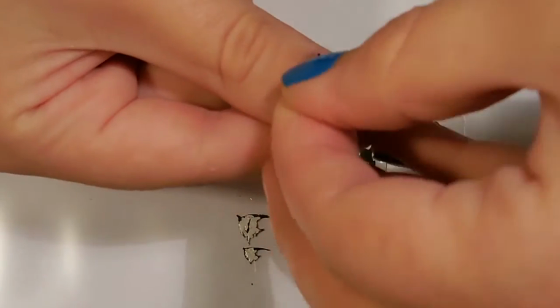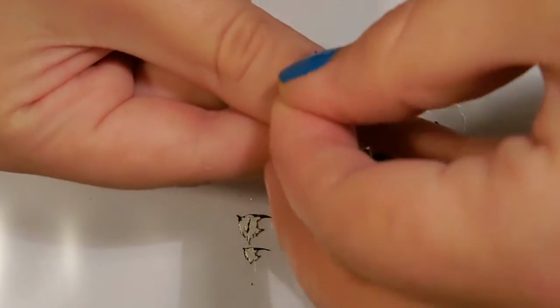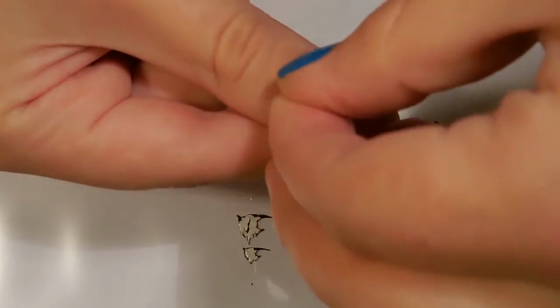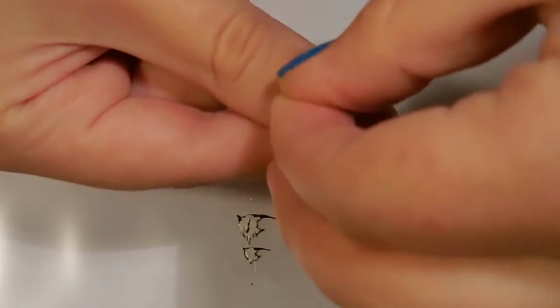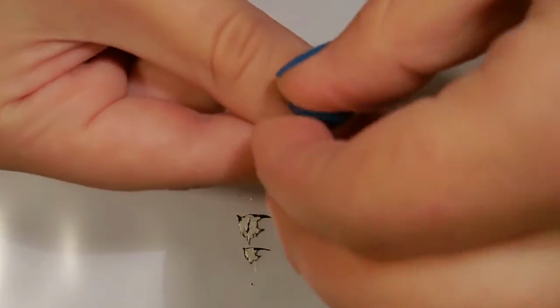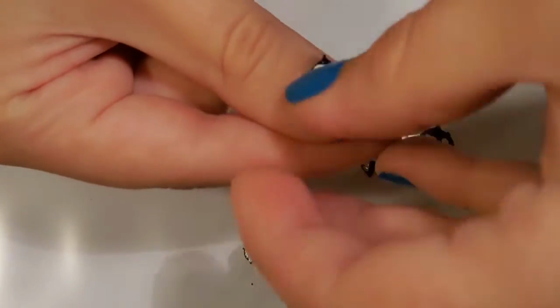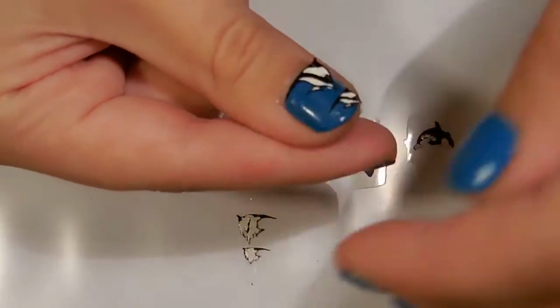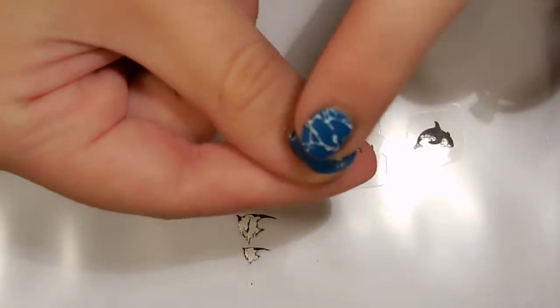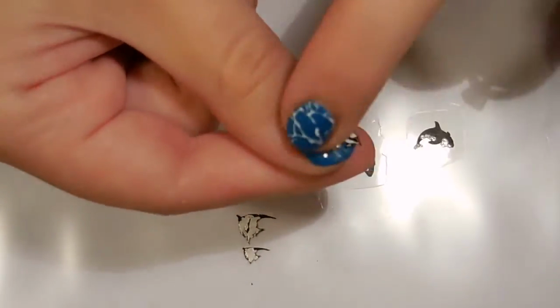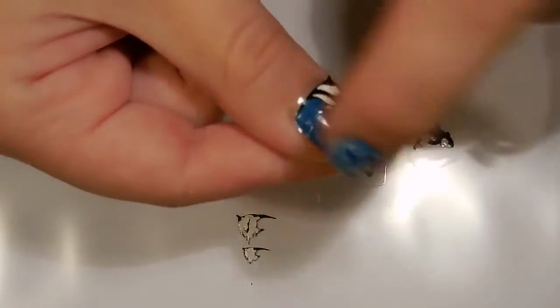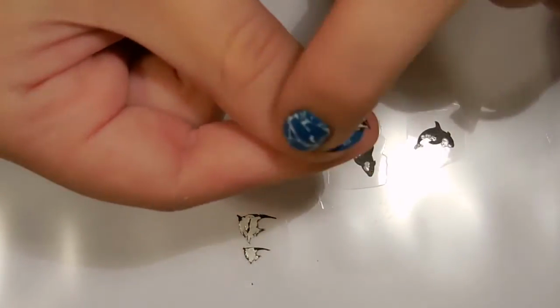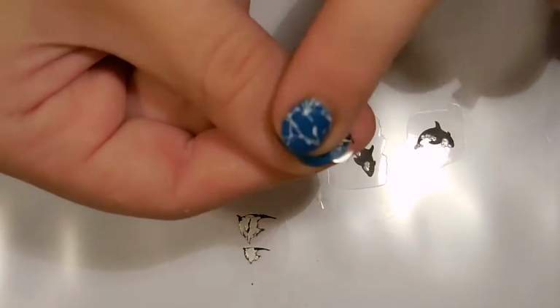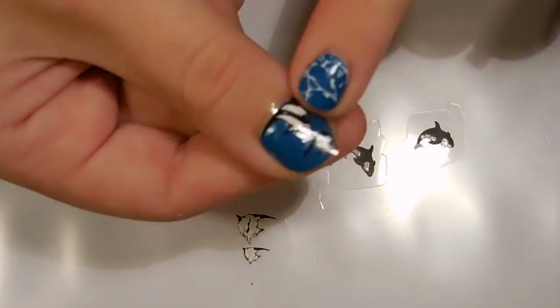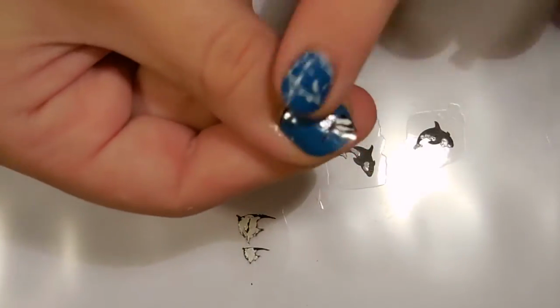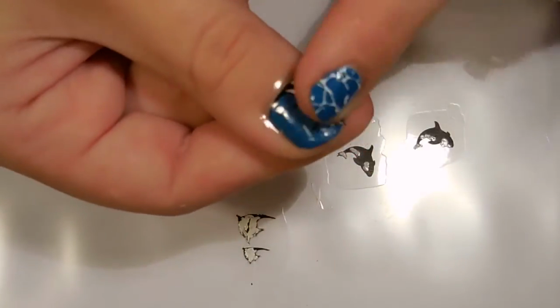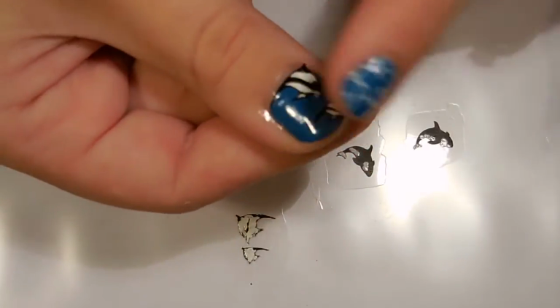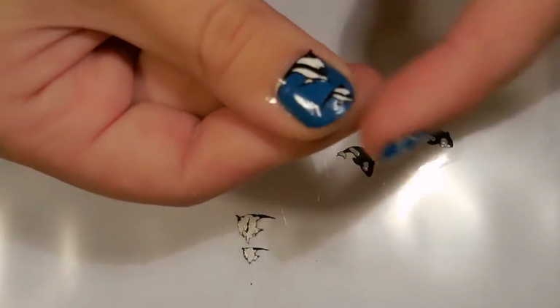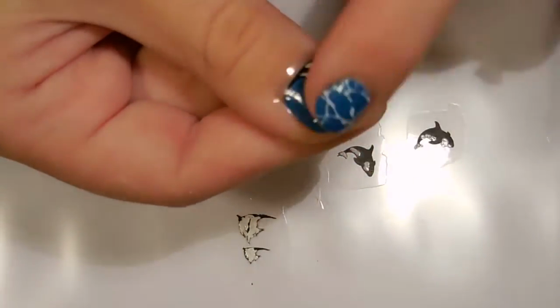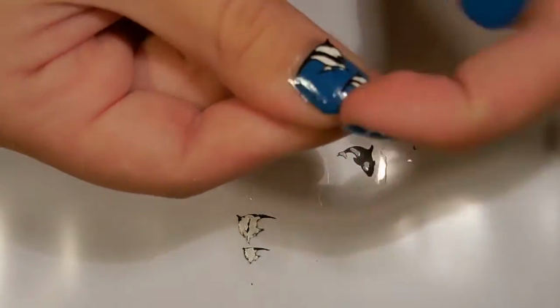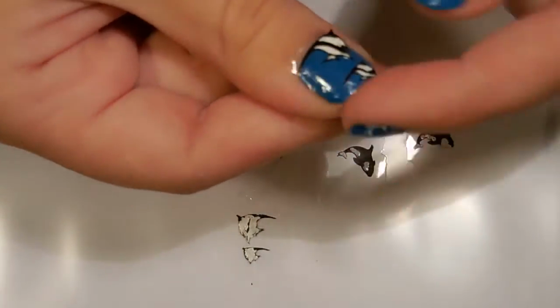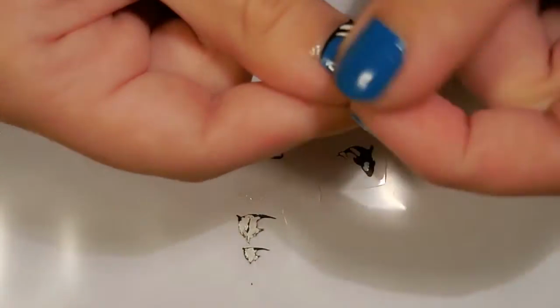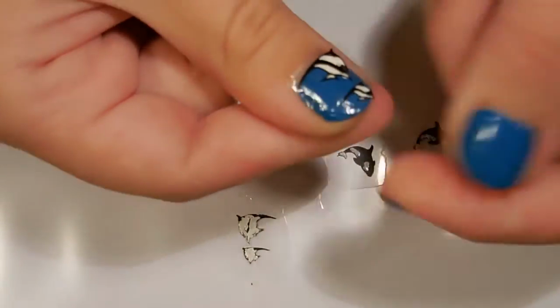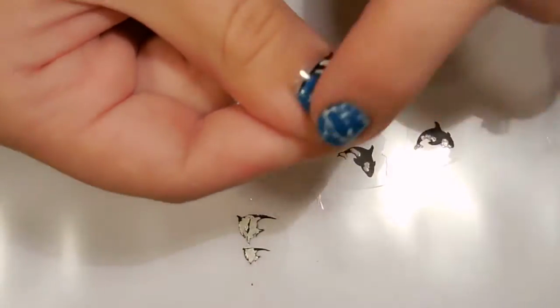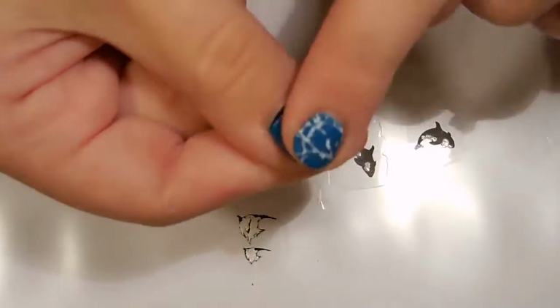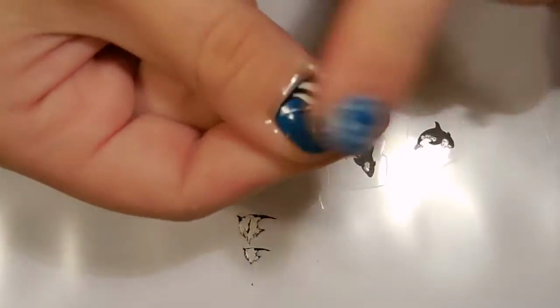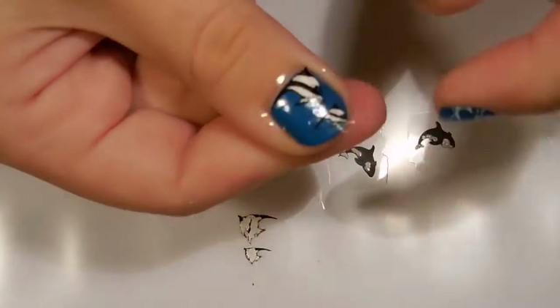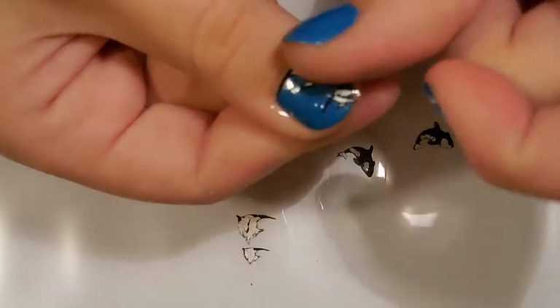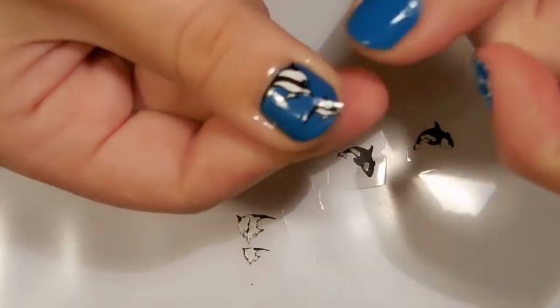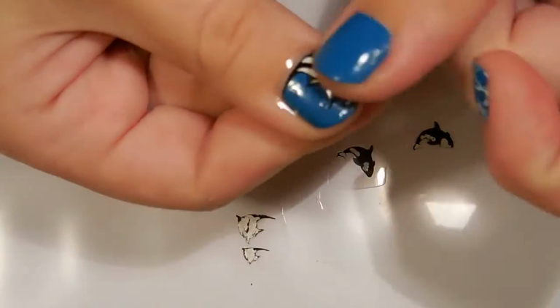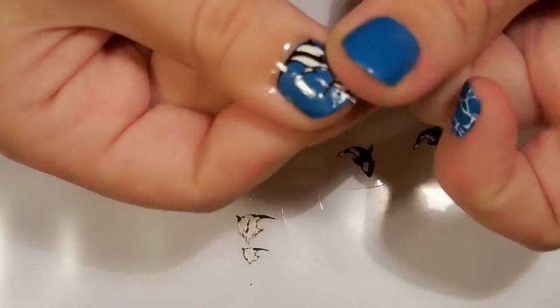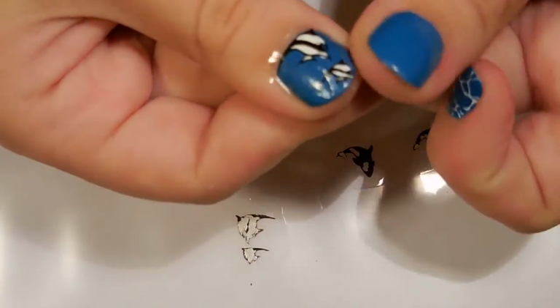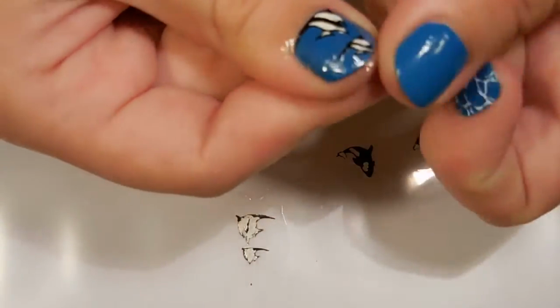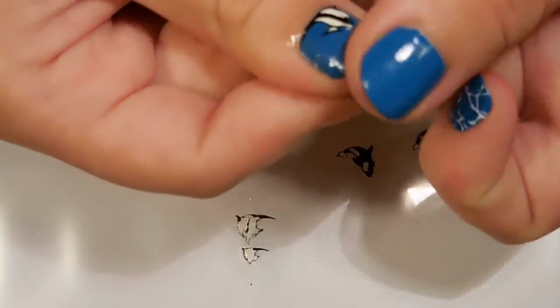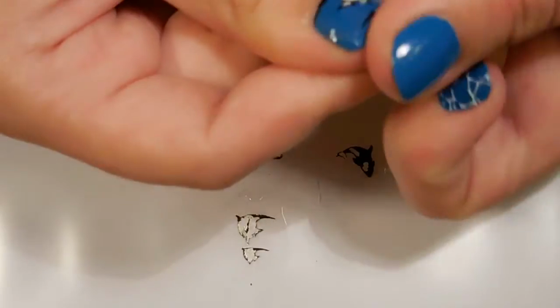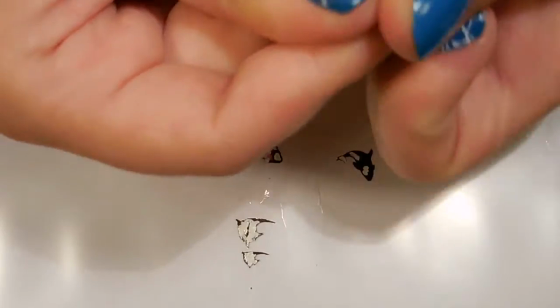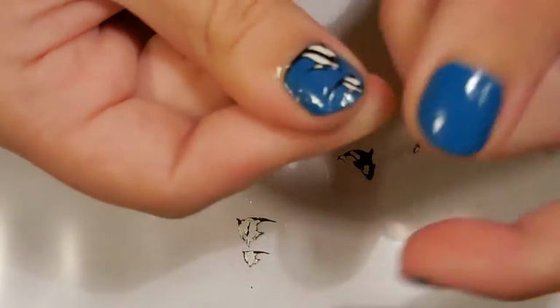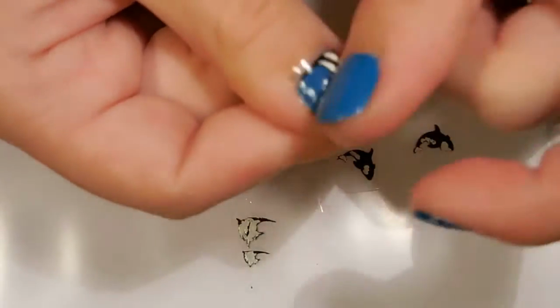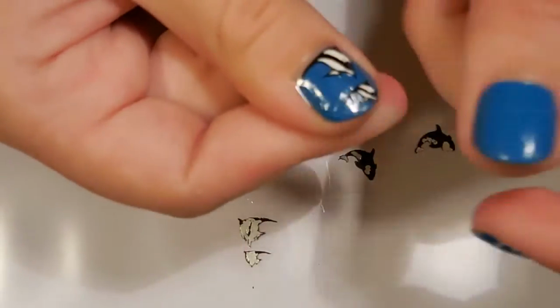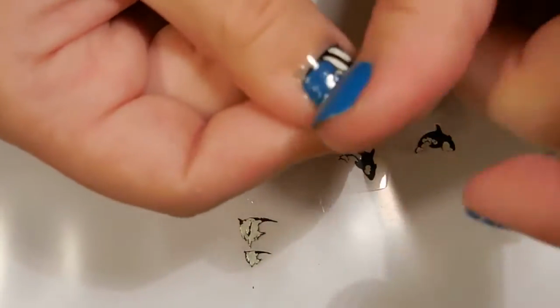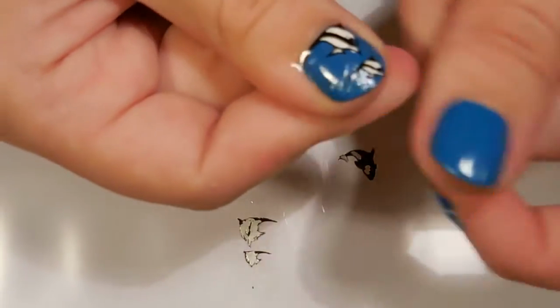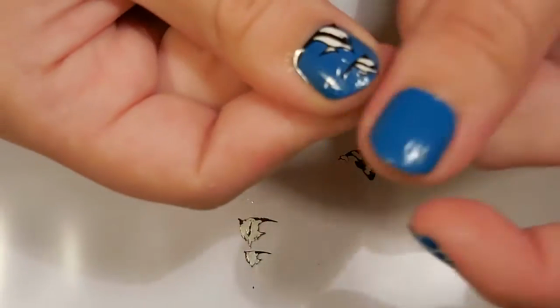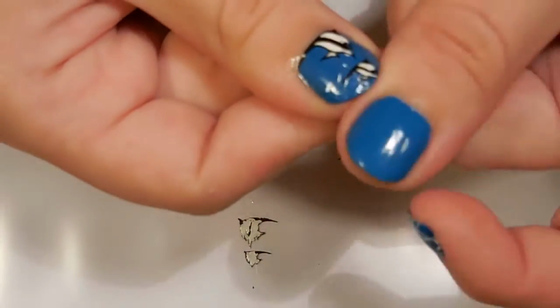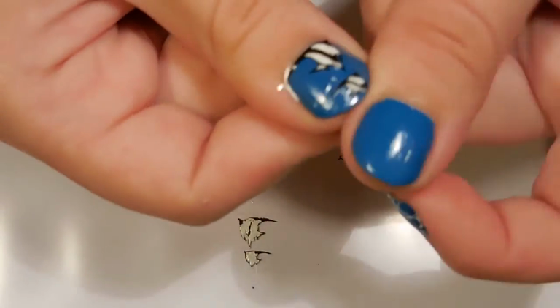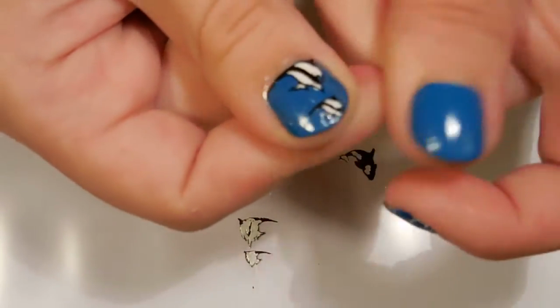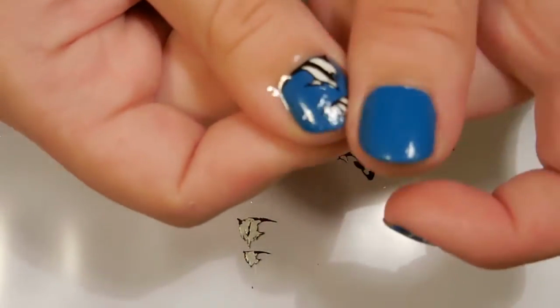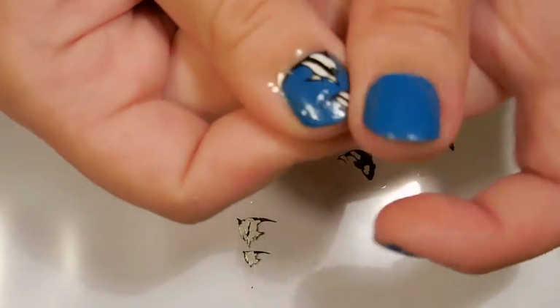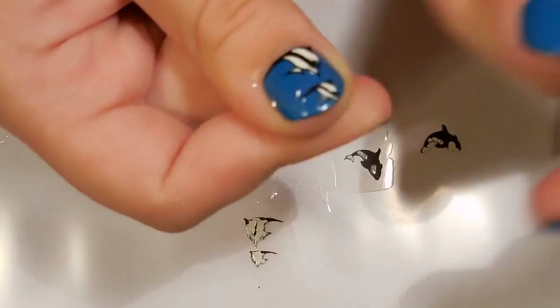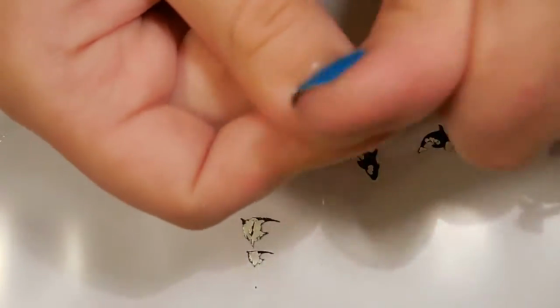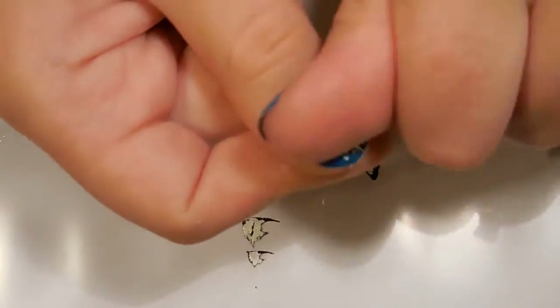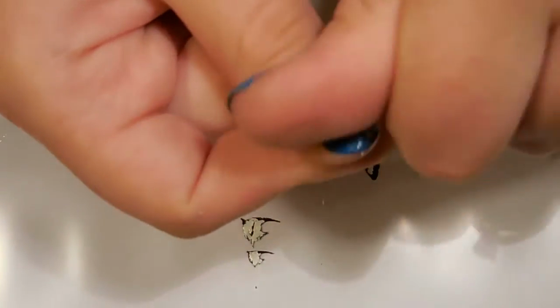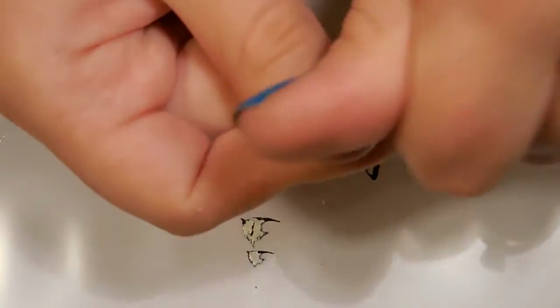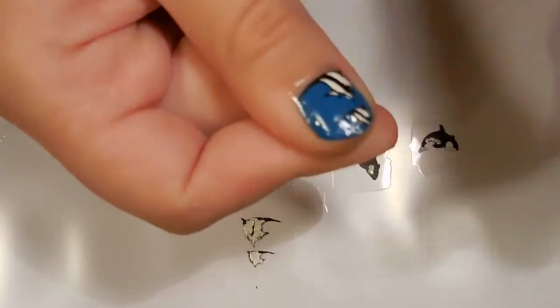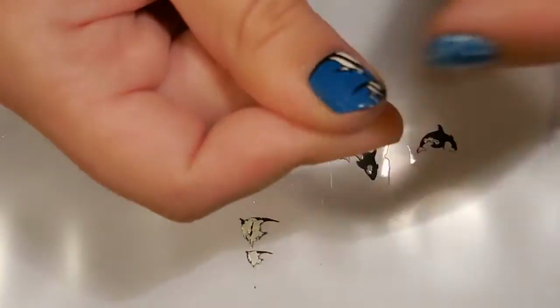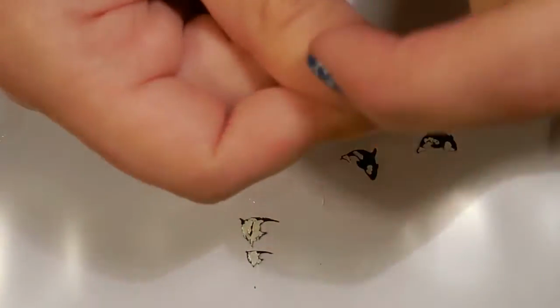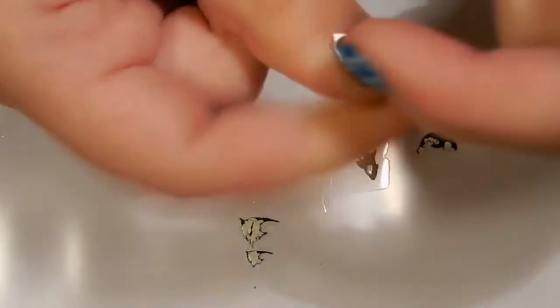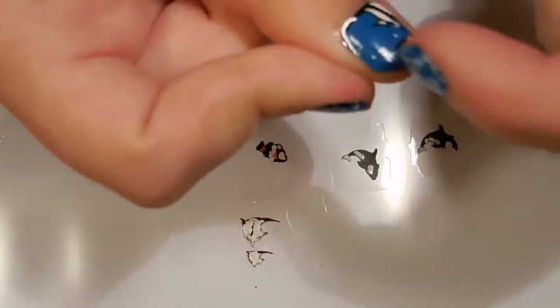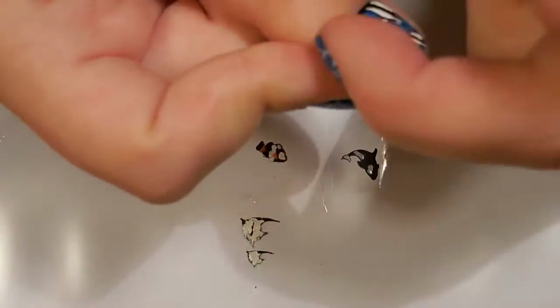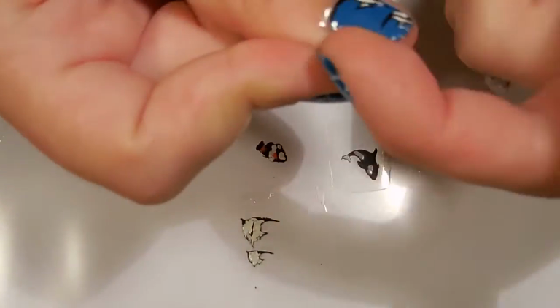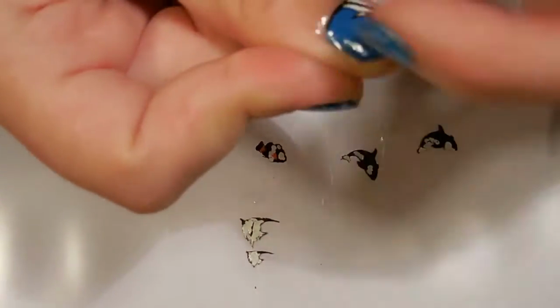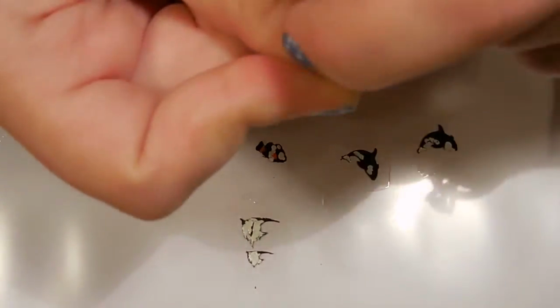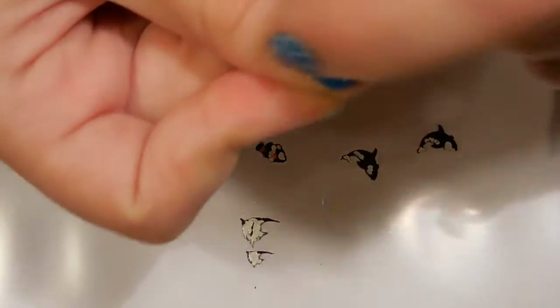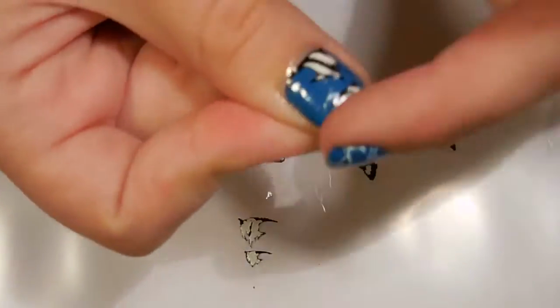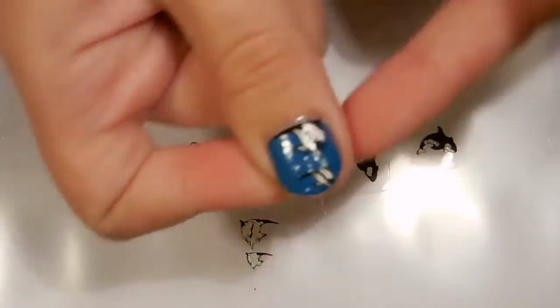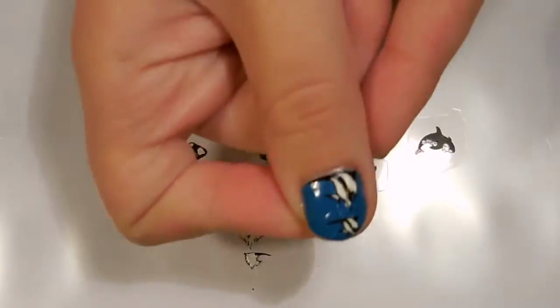You will want to trim it fairly close to the design so you can make sure it fits nicely, but it doesn't have to be perfect.